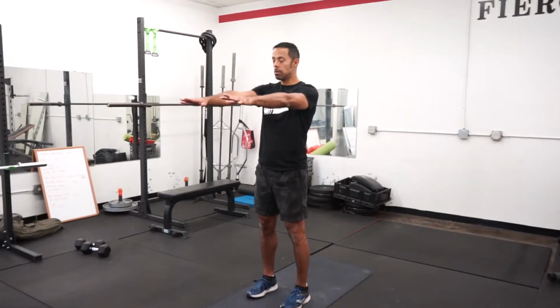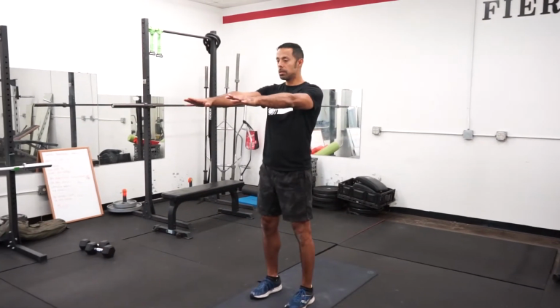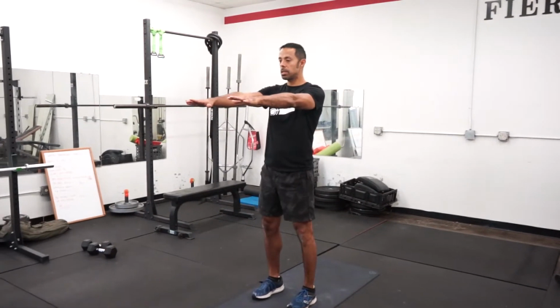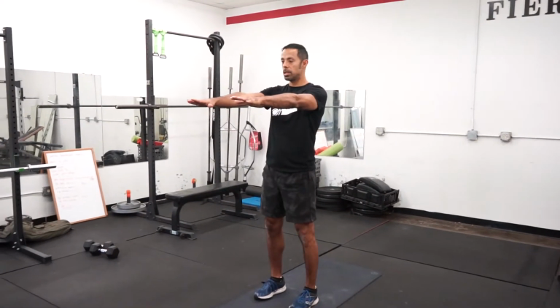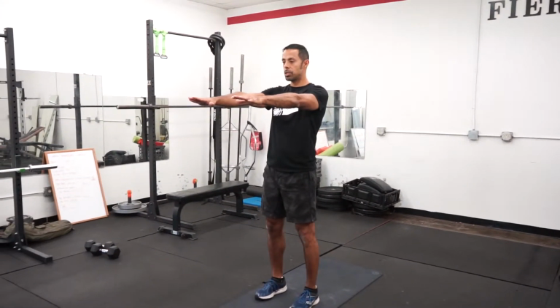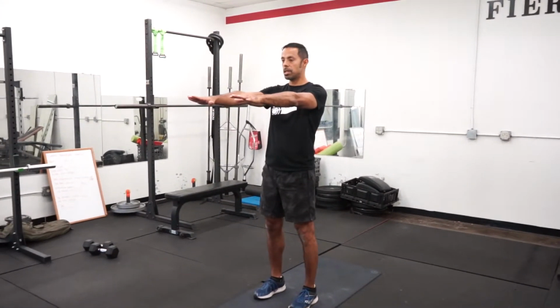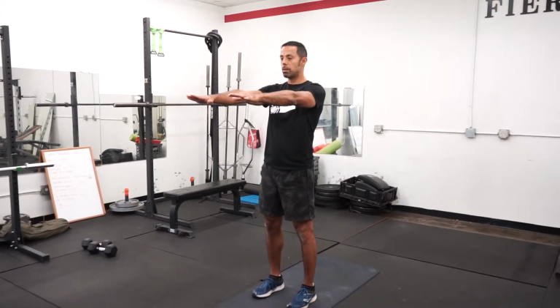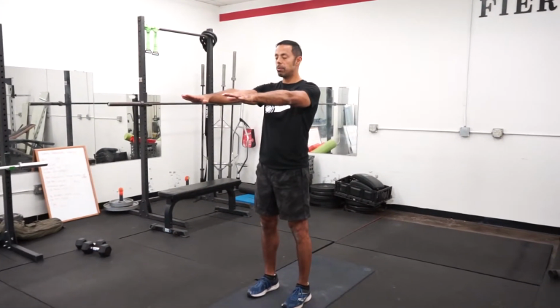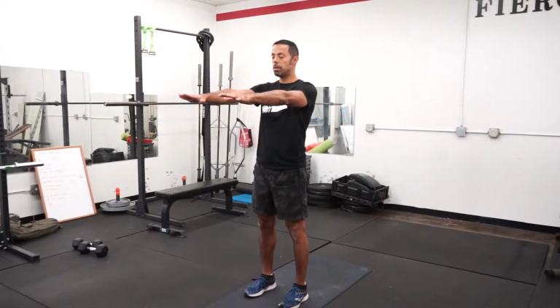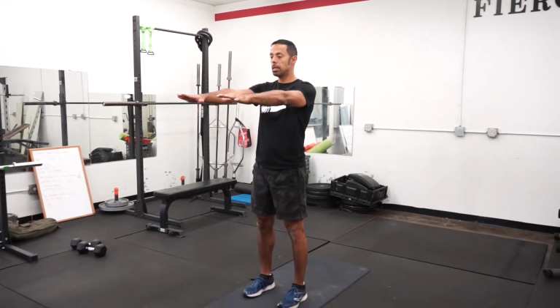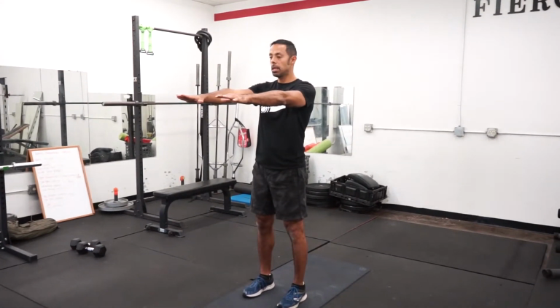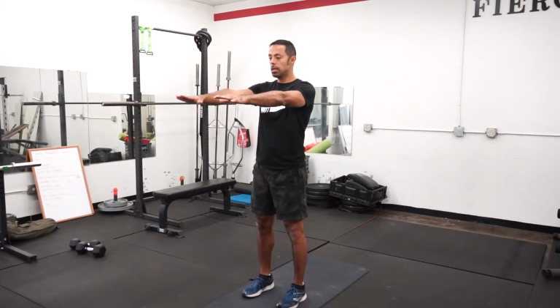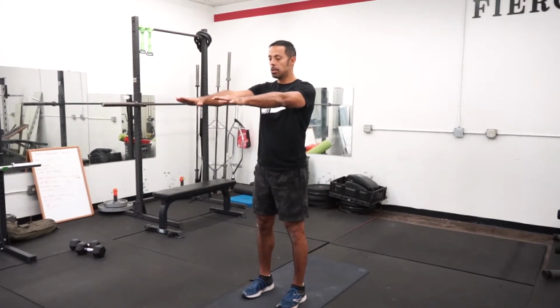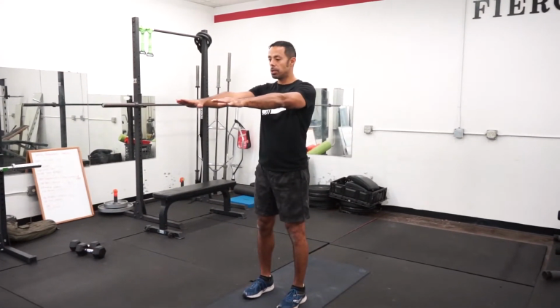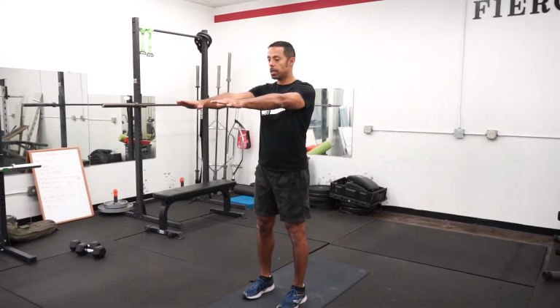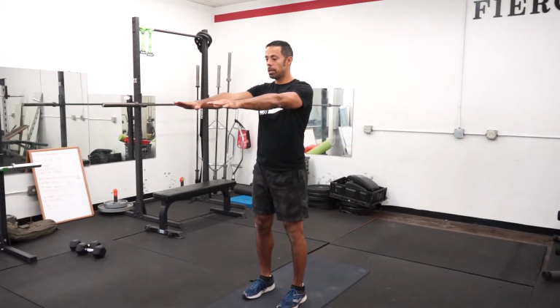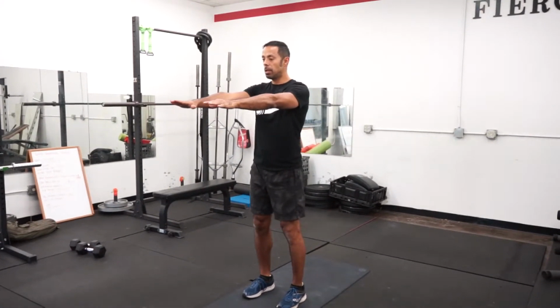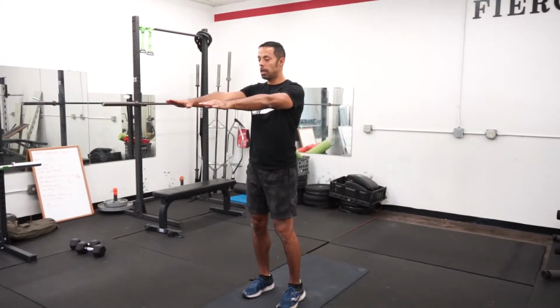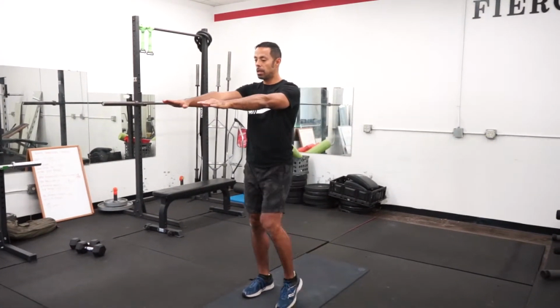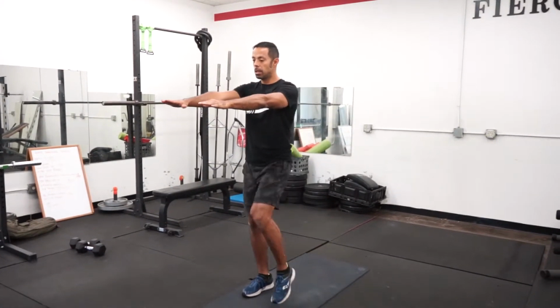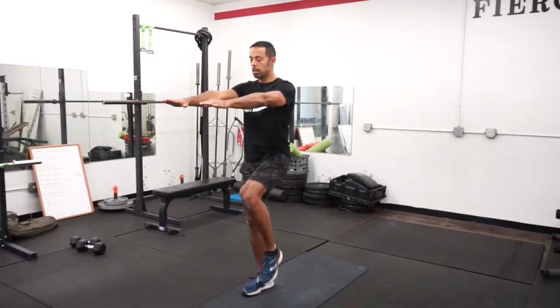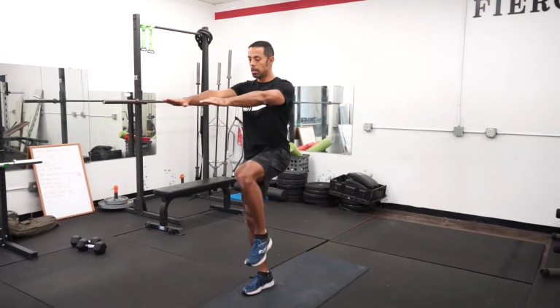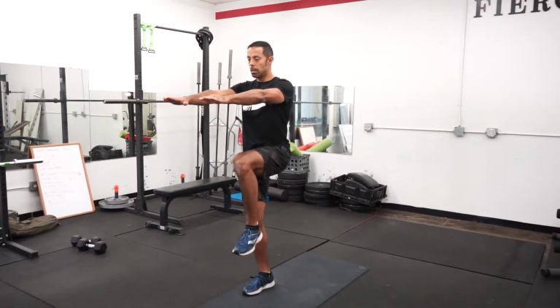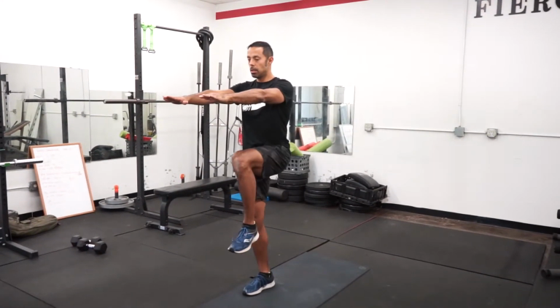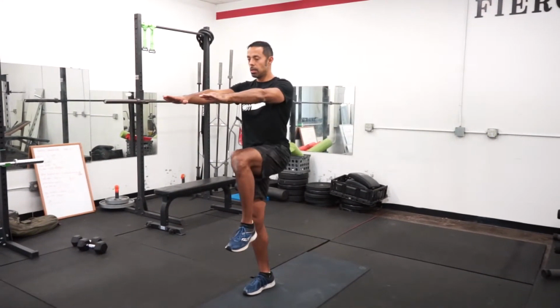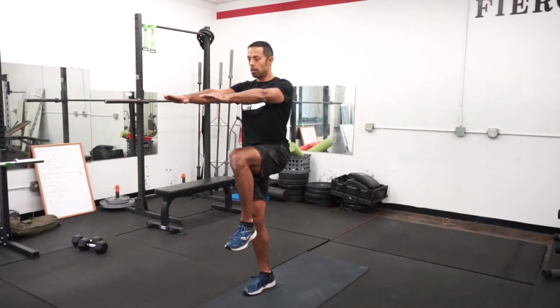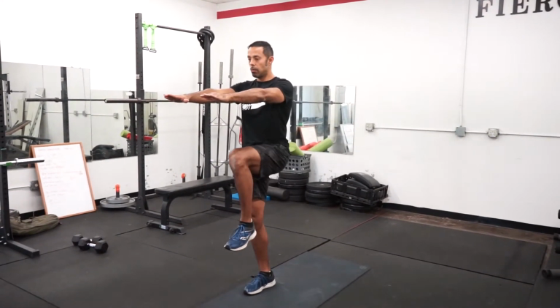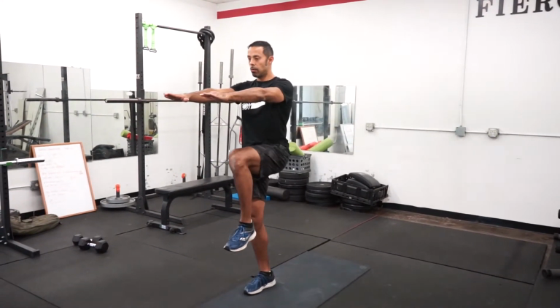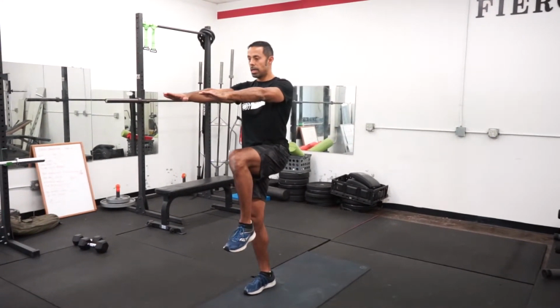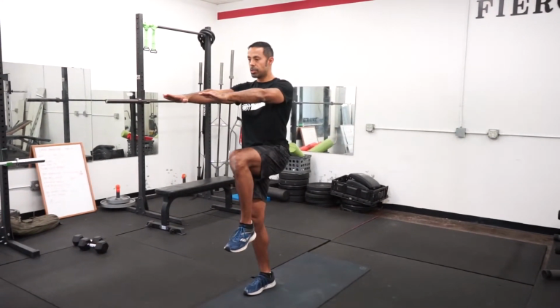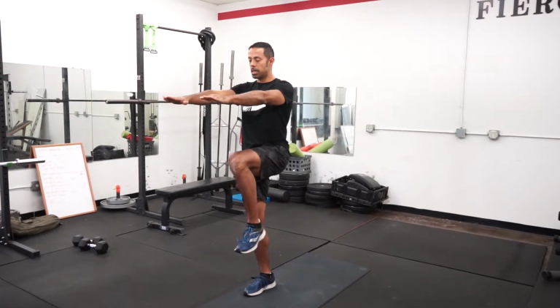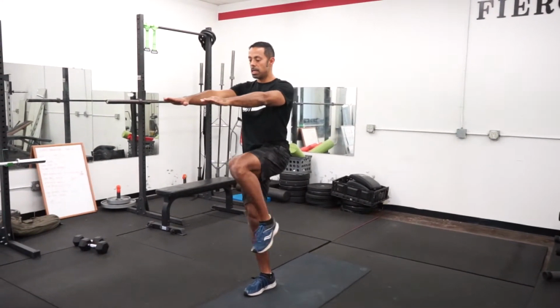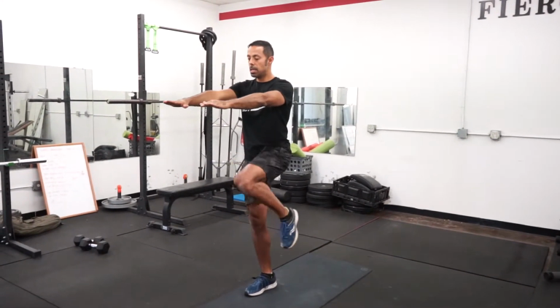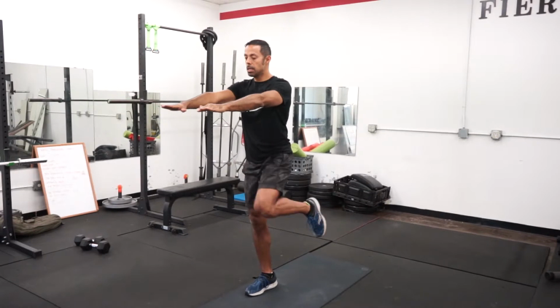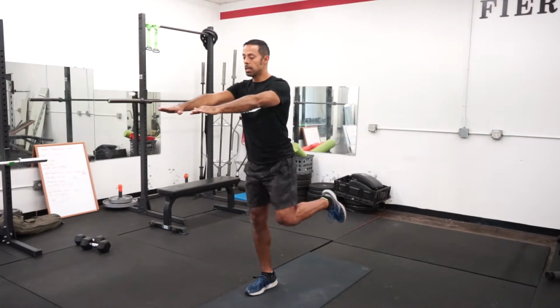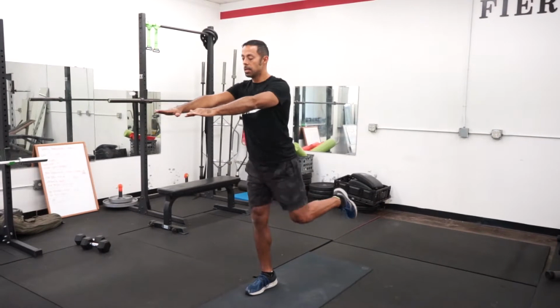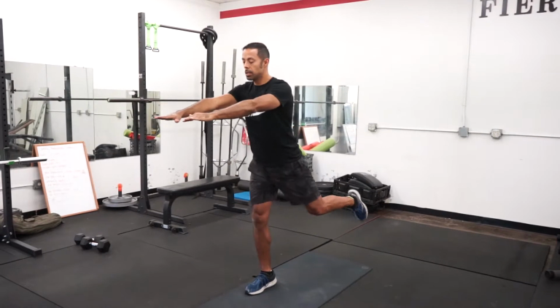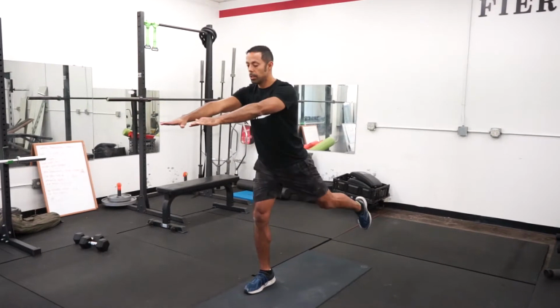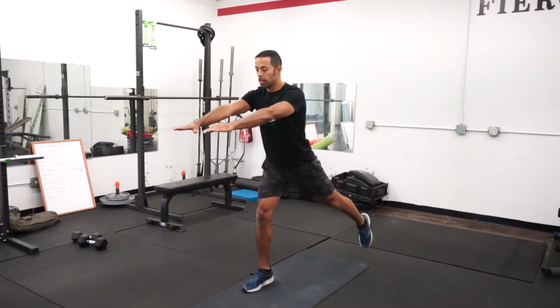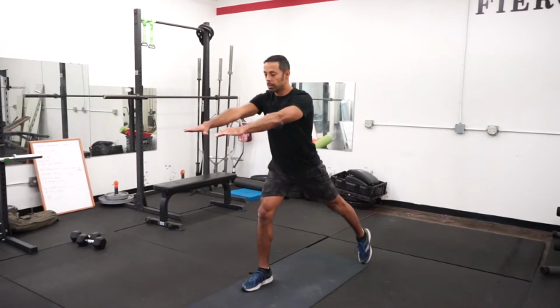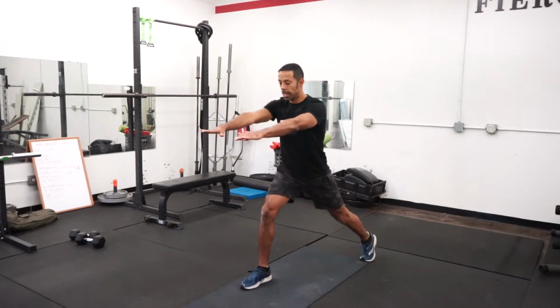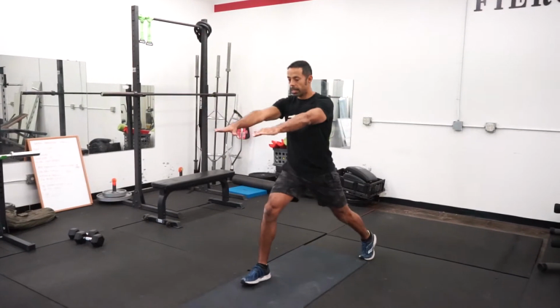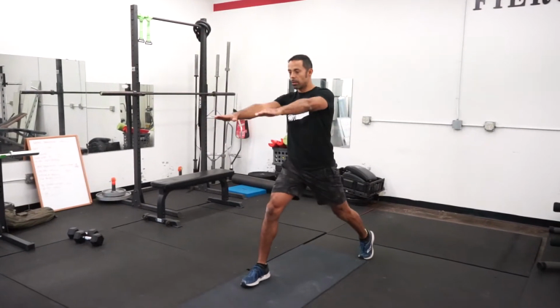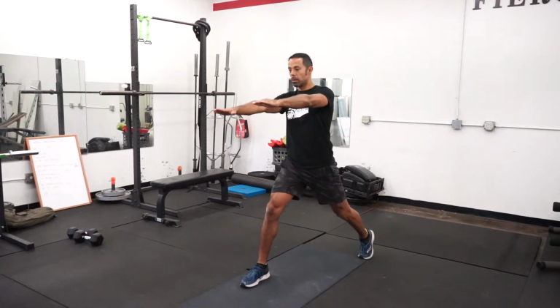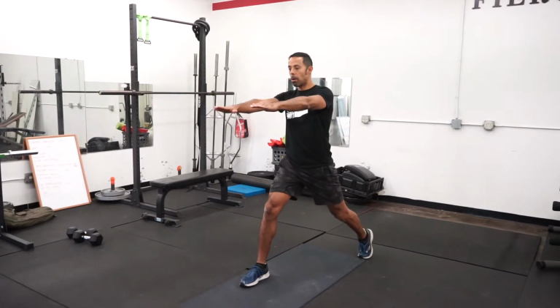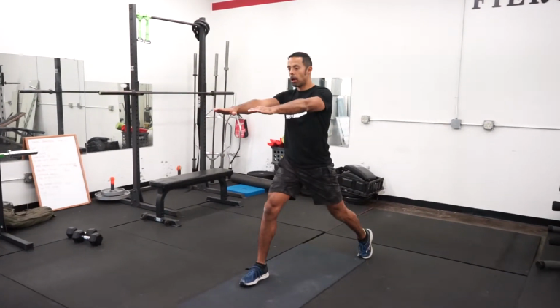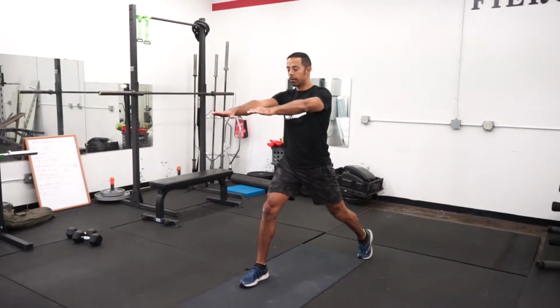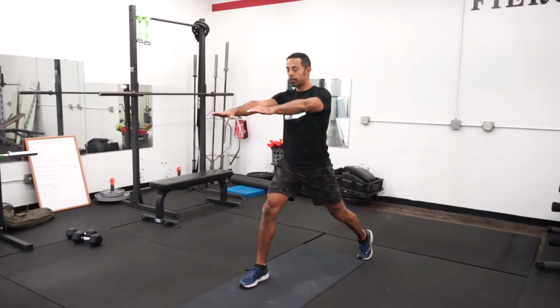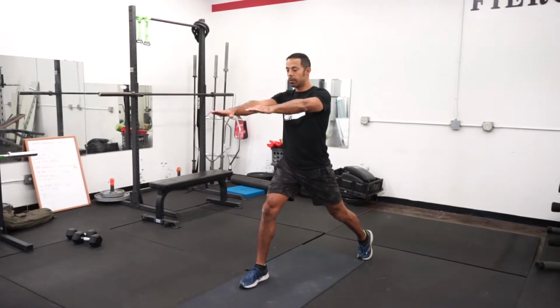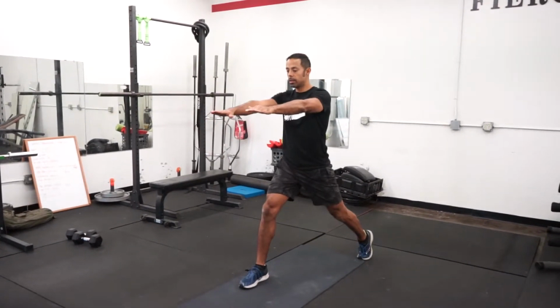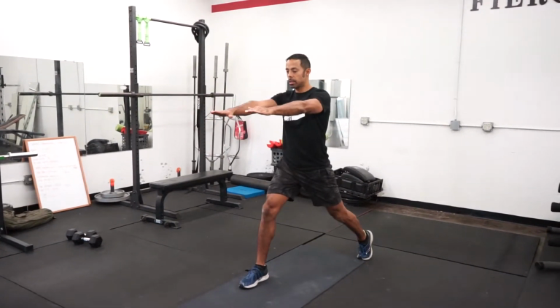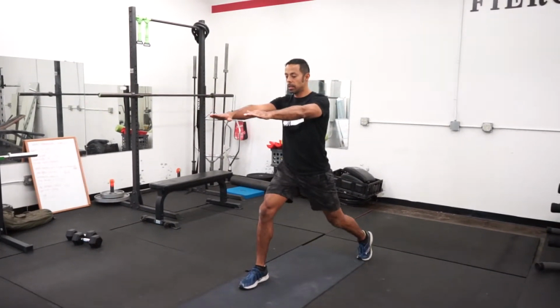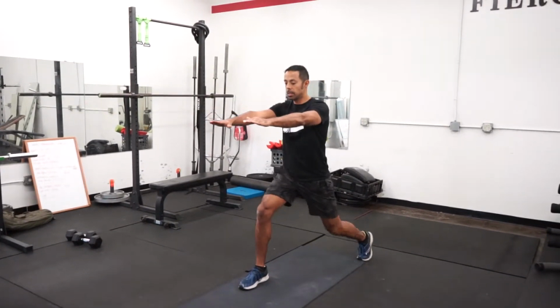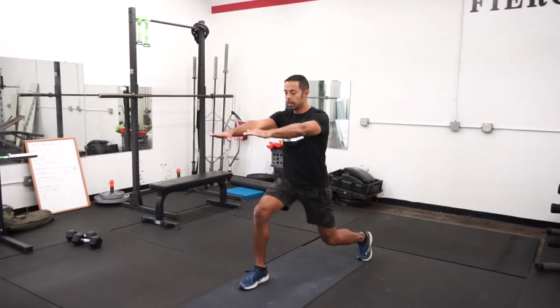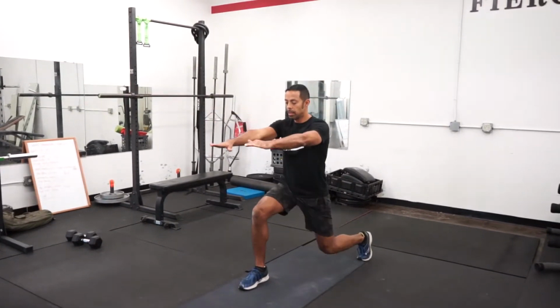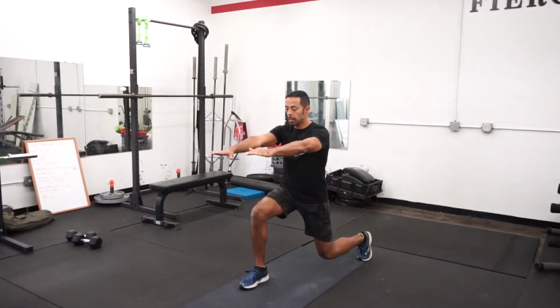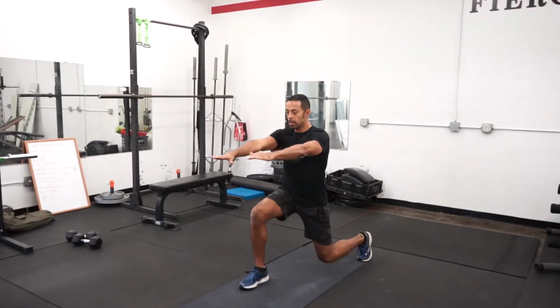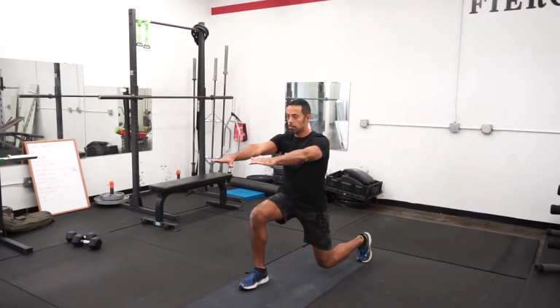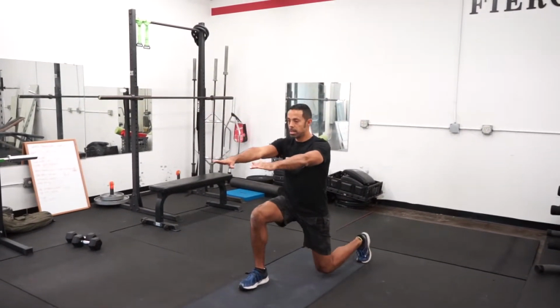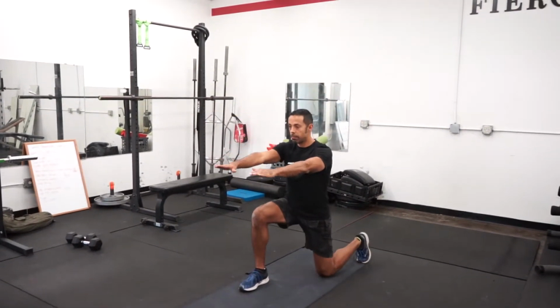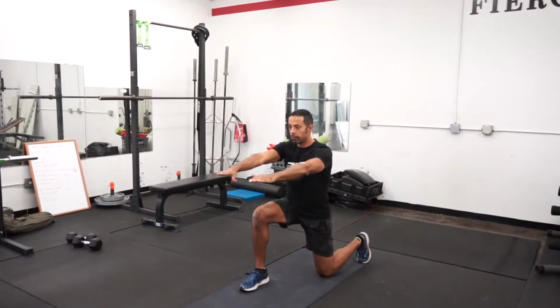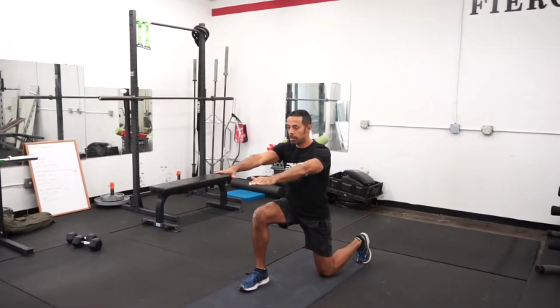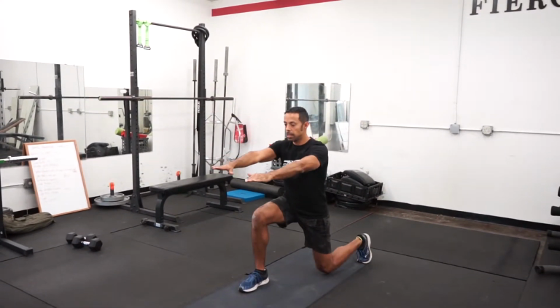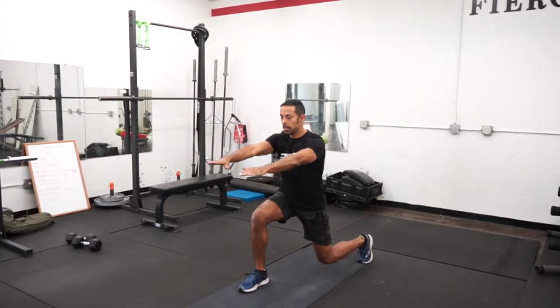To initiate the movement, you're gonna raise your knee, land on the ball of your foot, and bend the front knee.